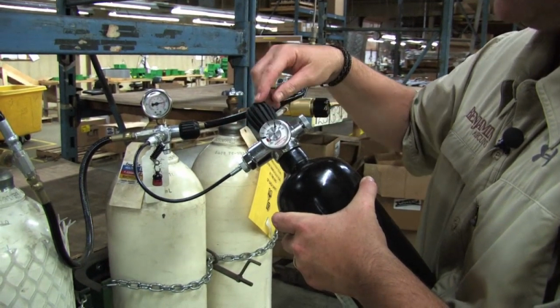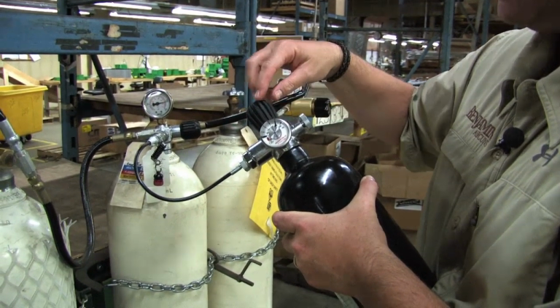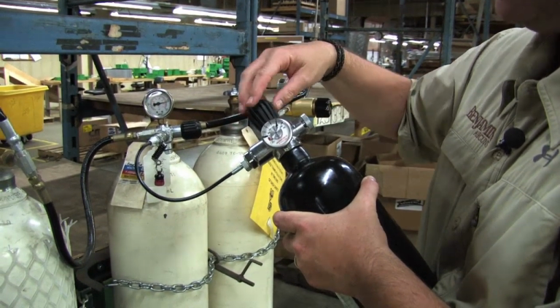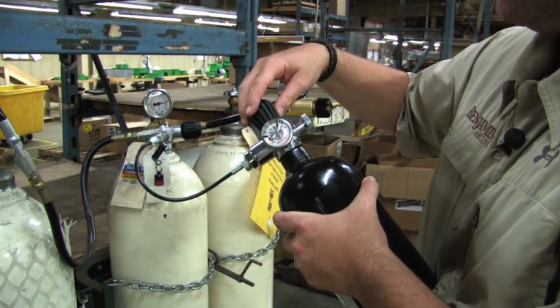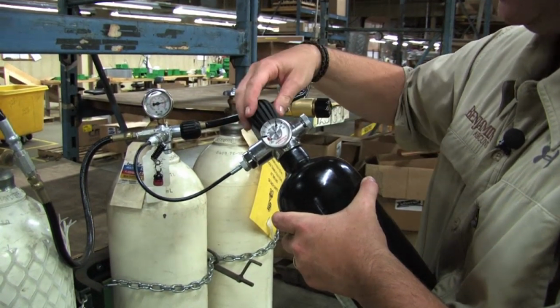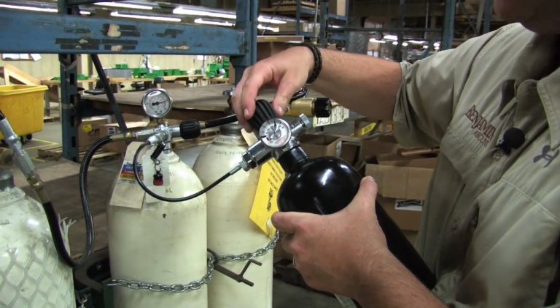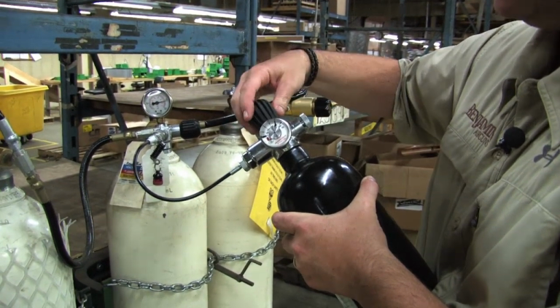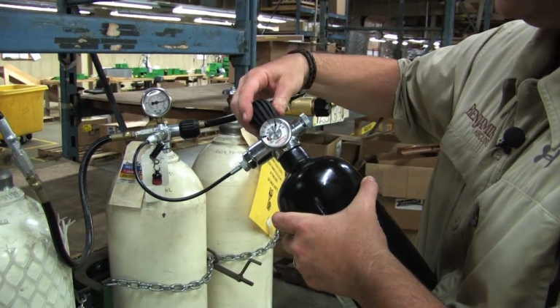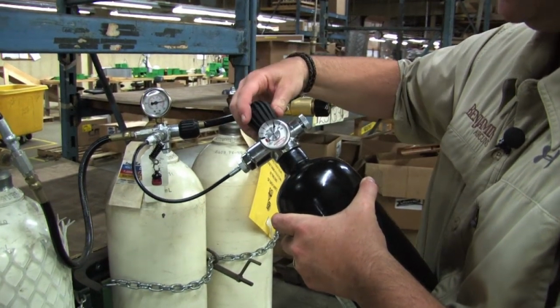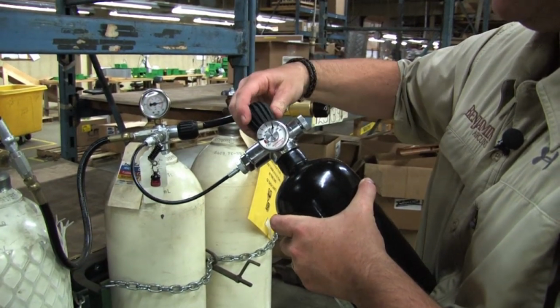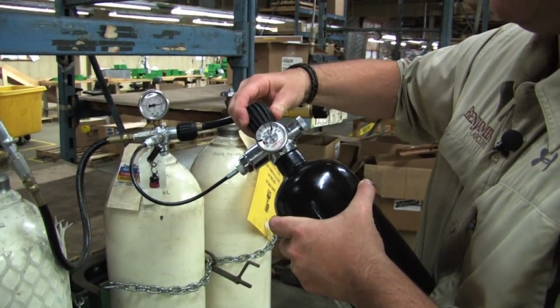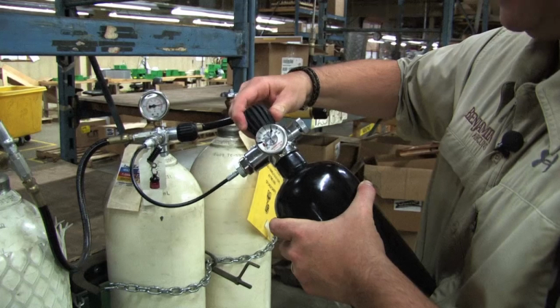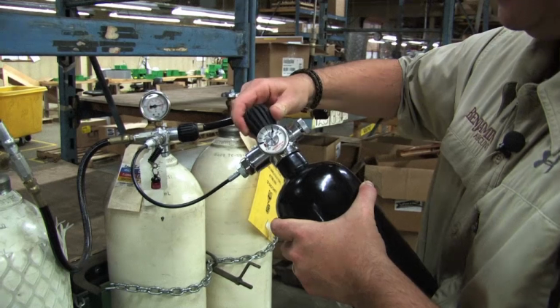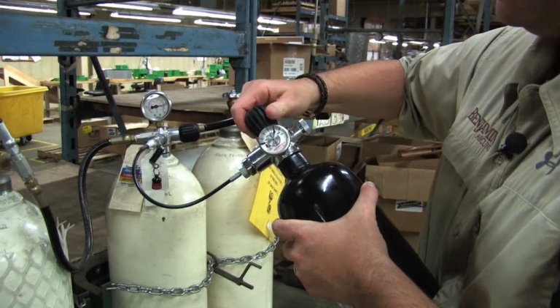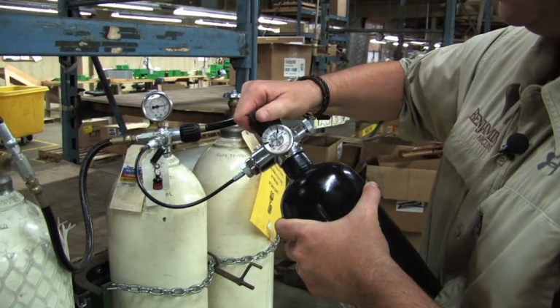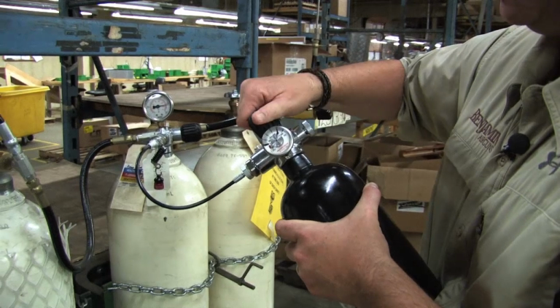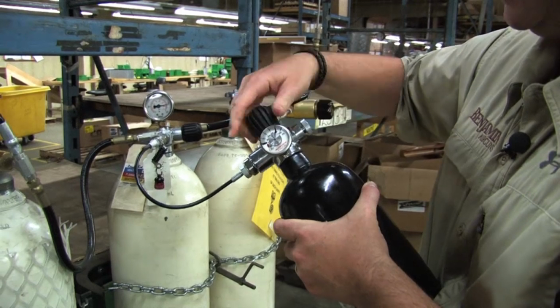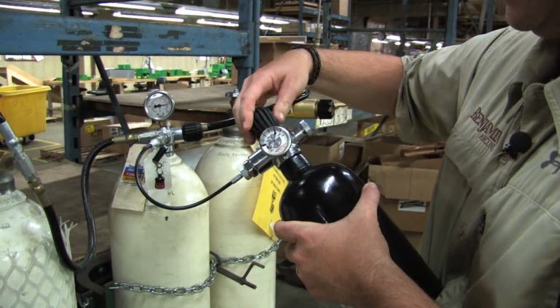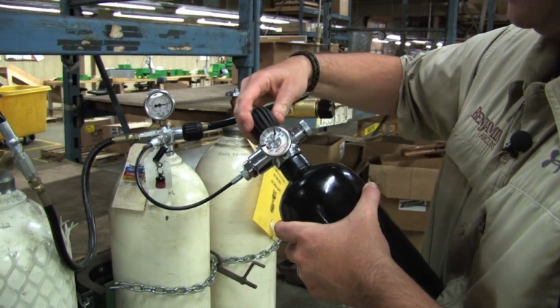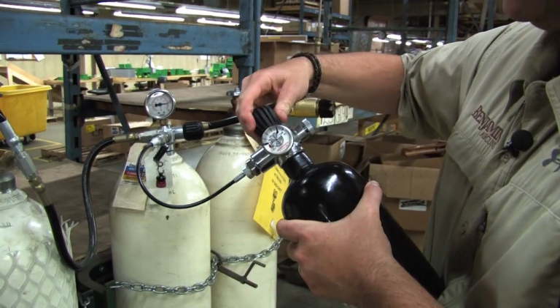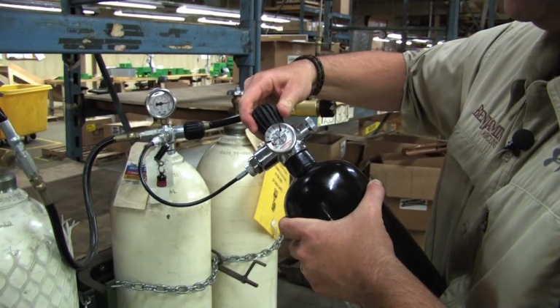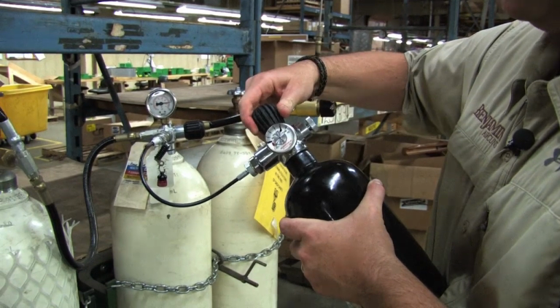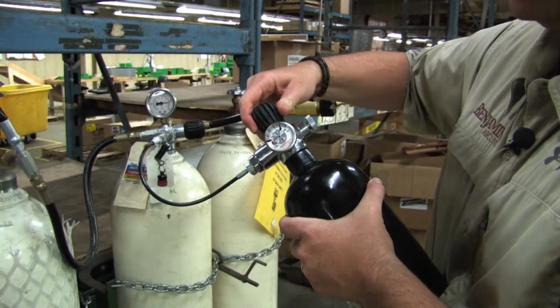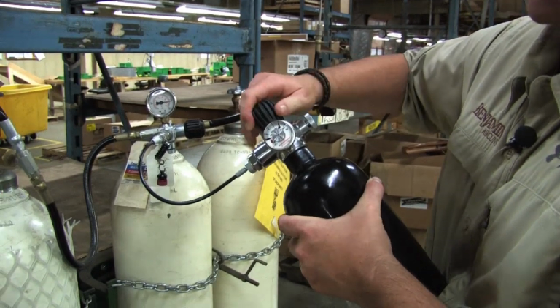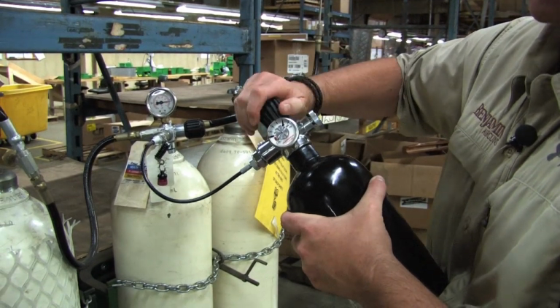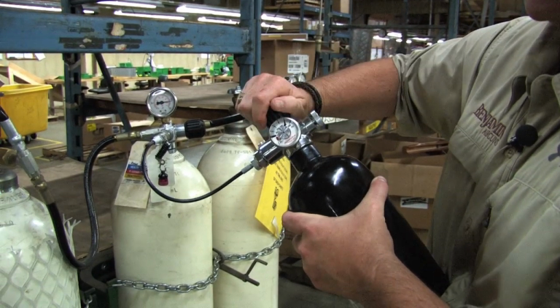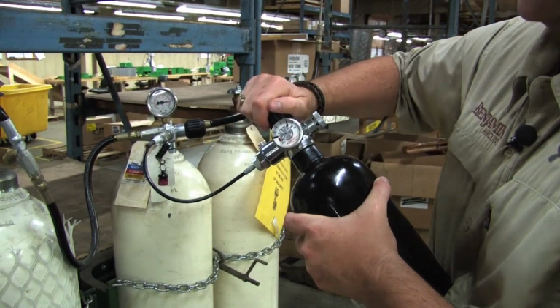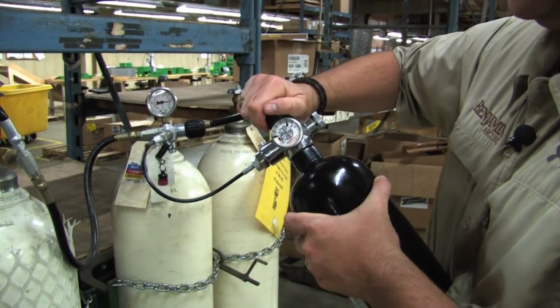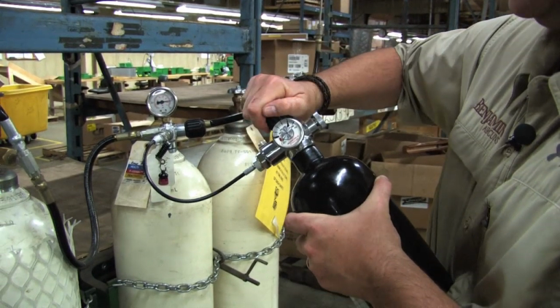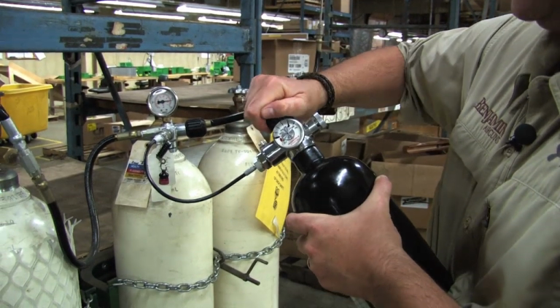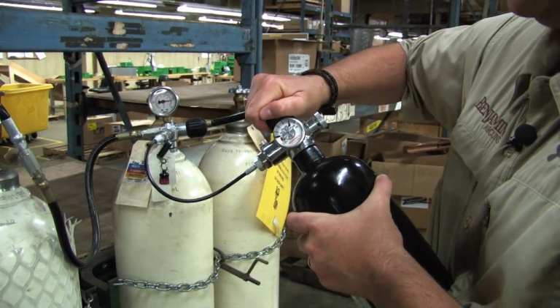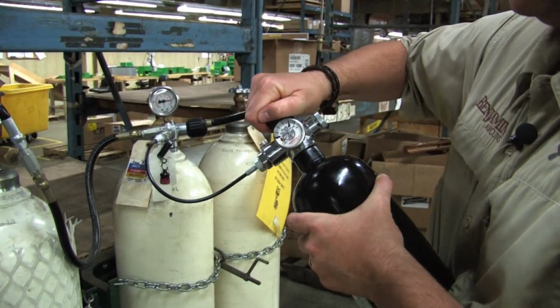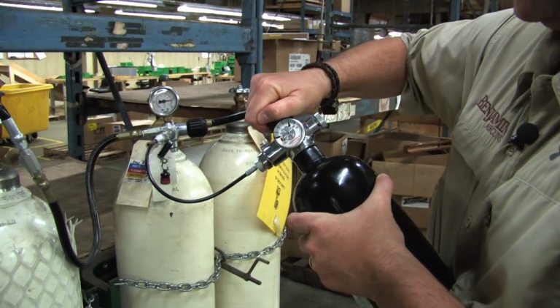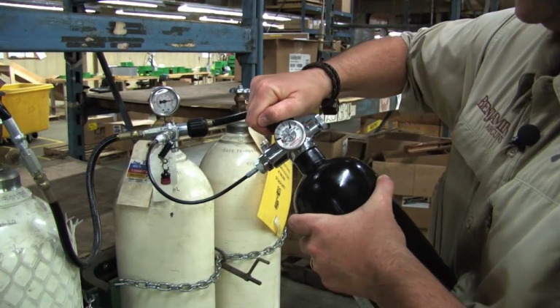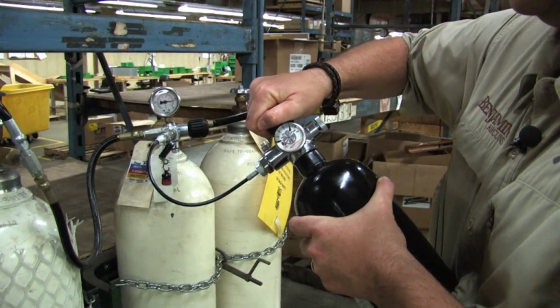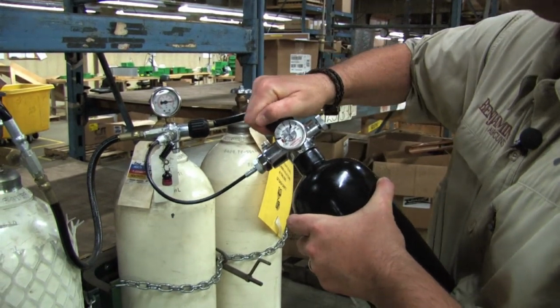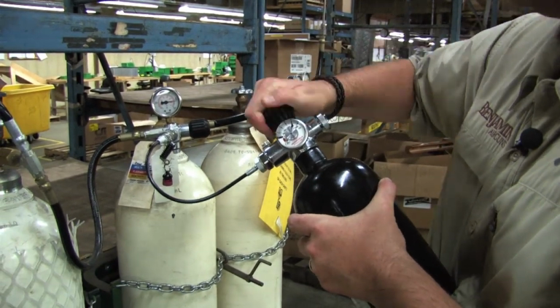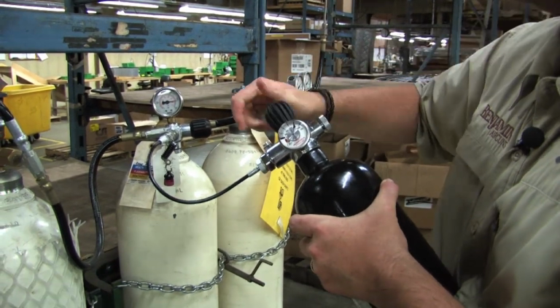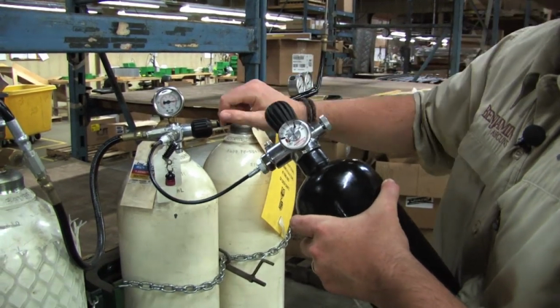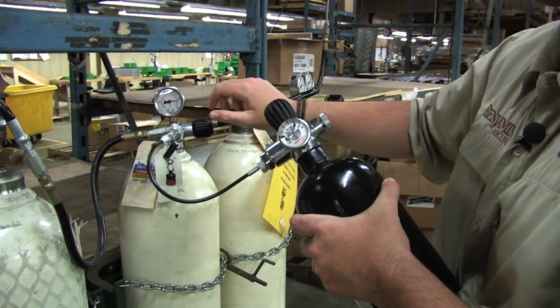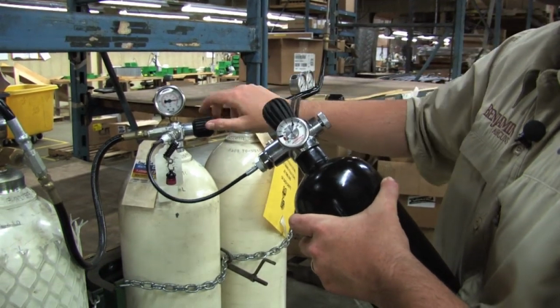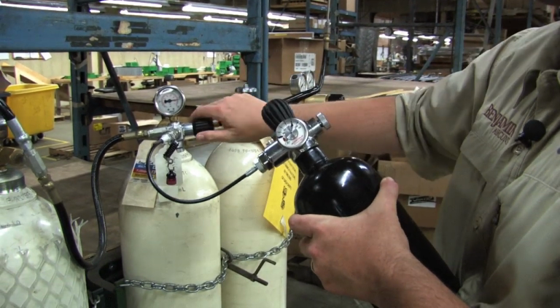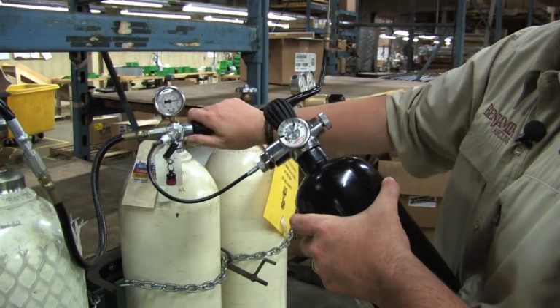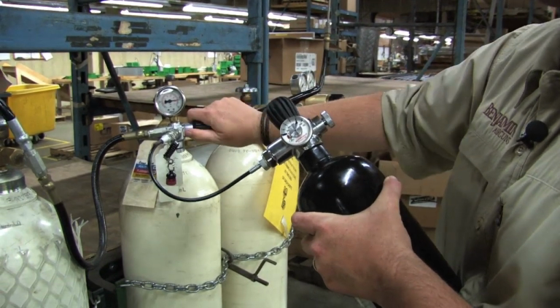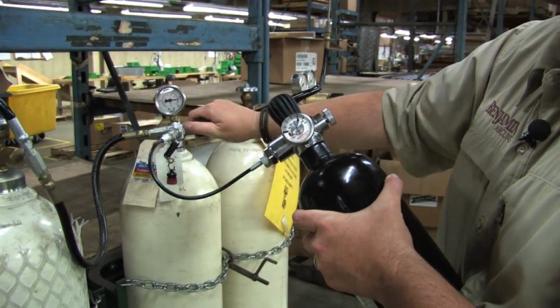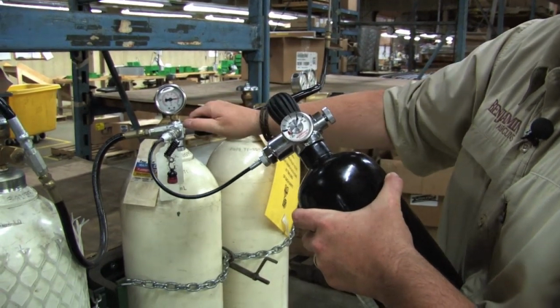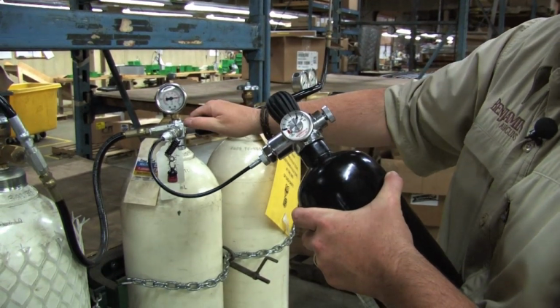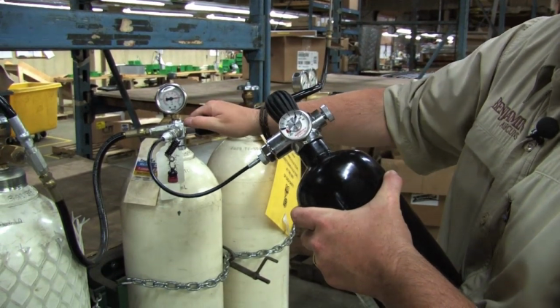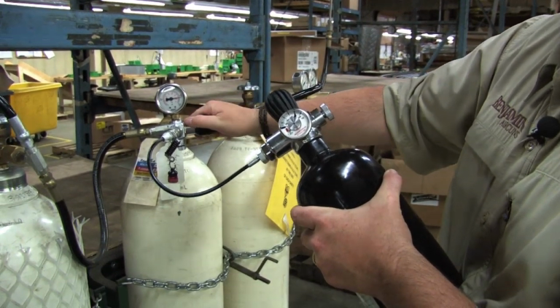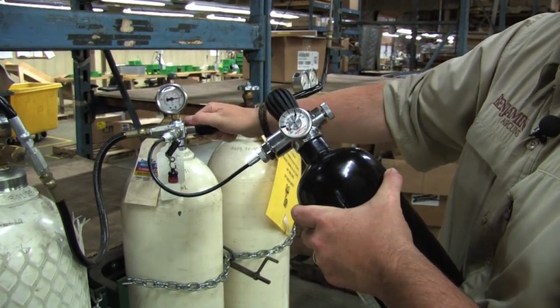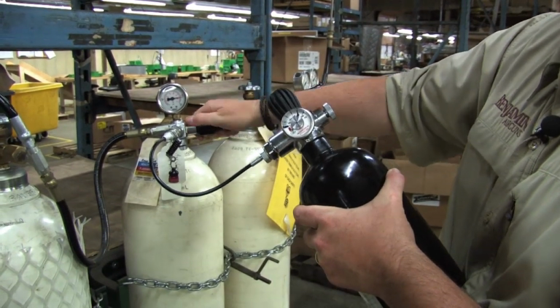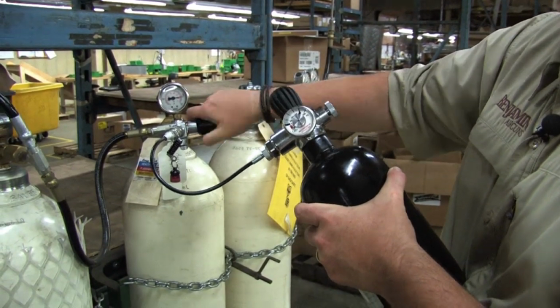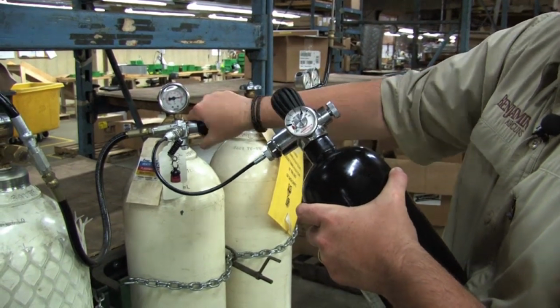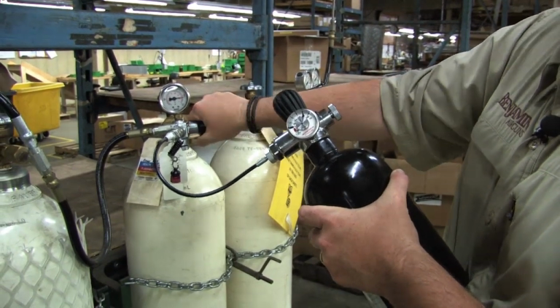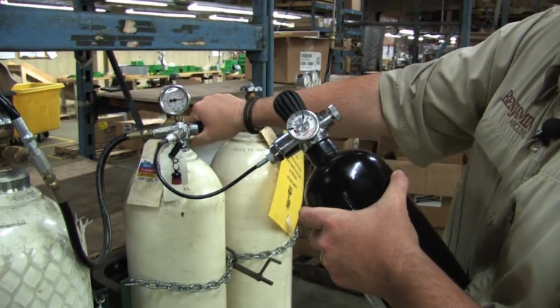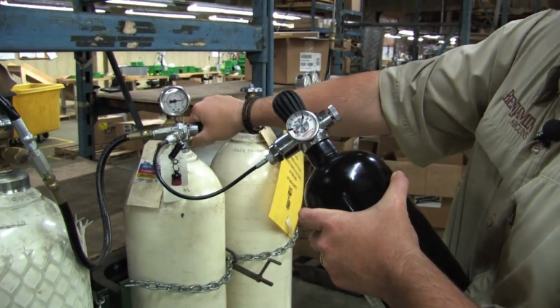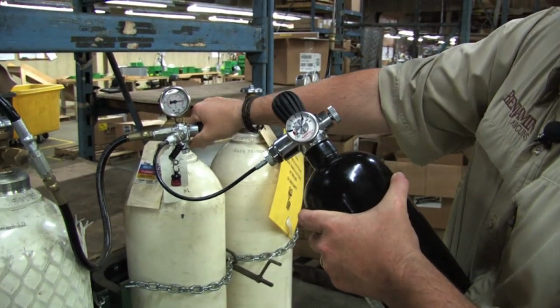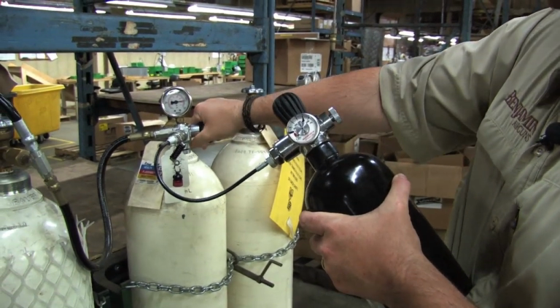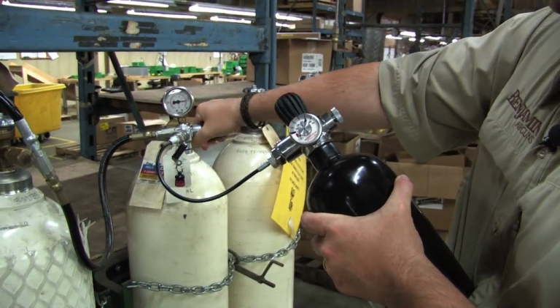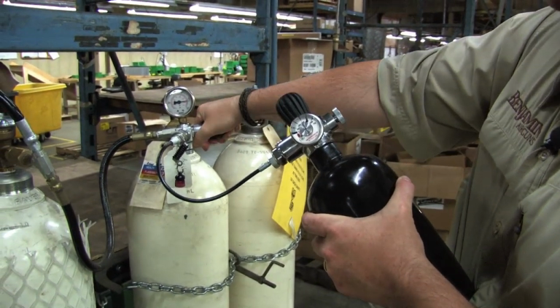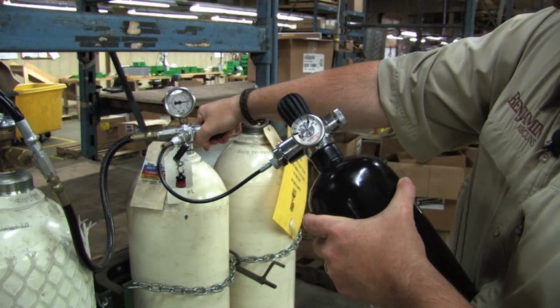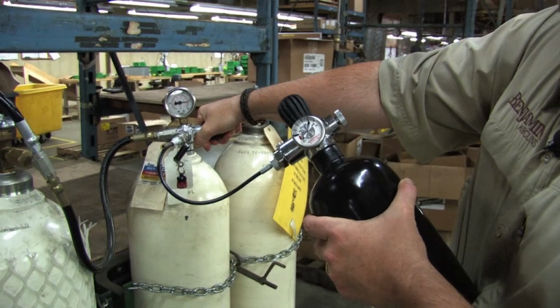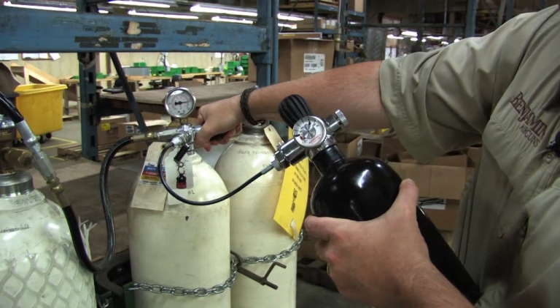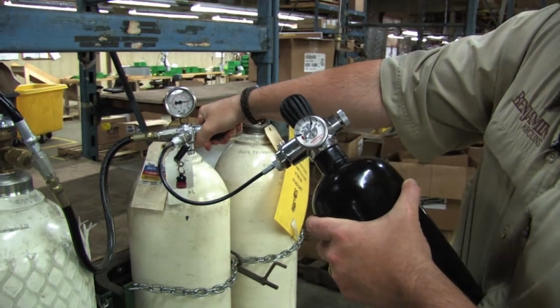First thing you want to do is shut the valve on your tank so no more air can get in or out. Then turn off your fill station valve.